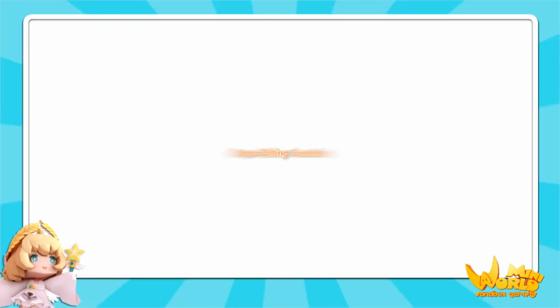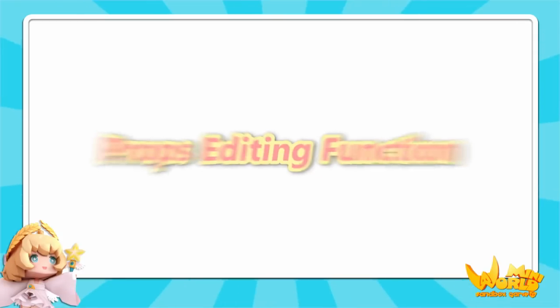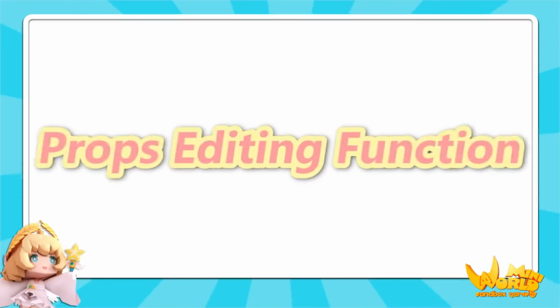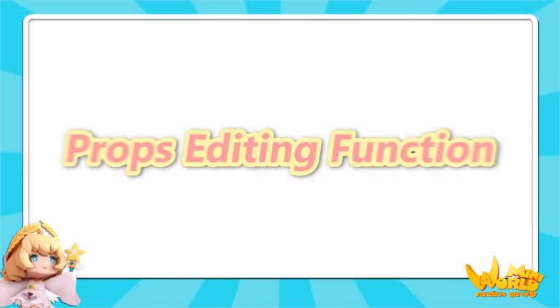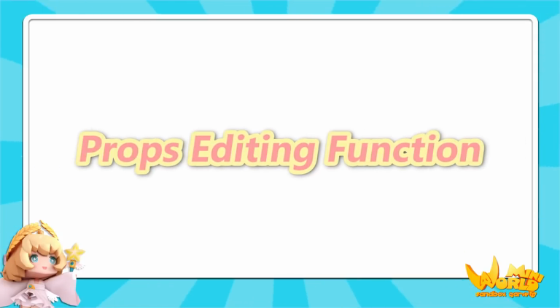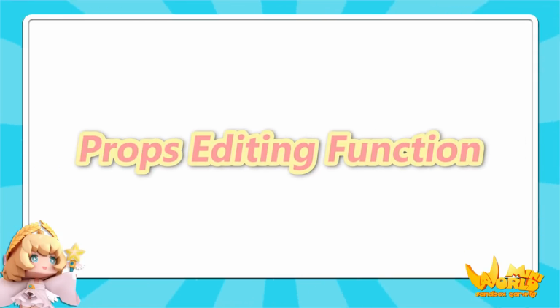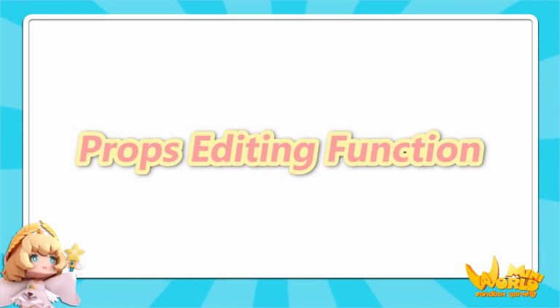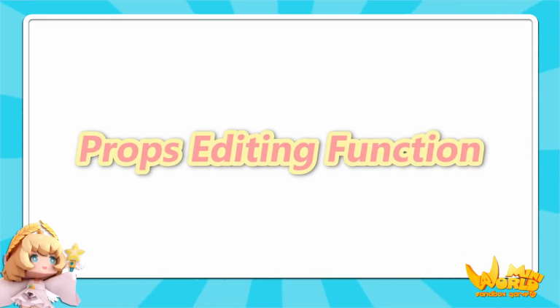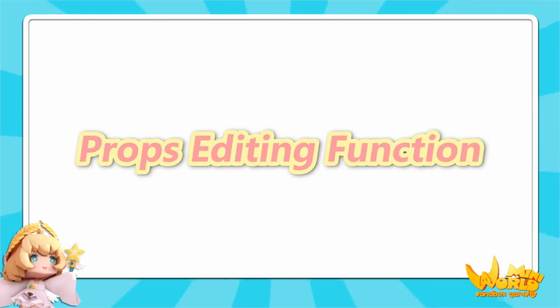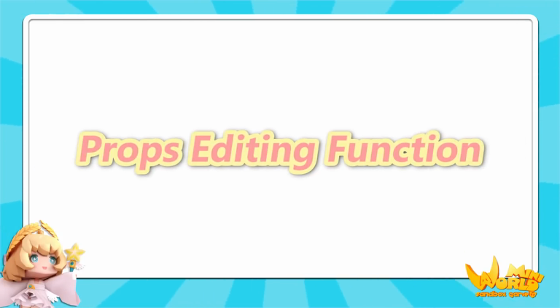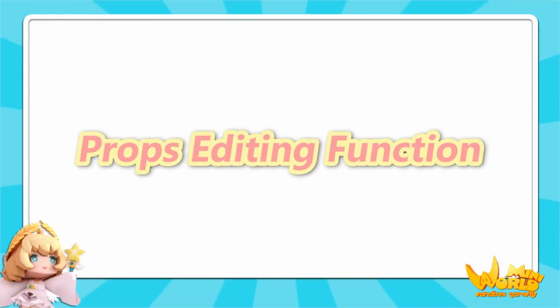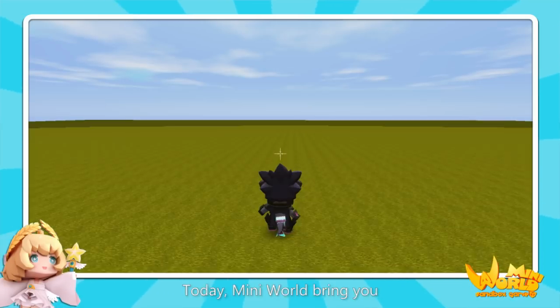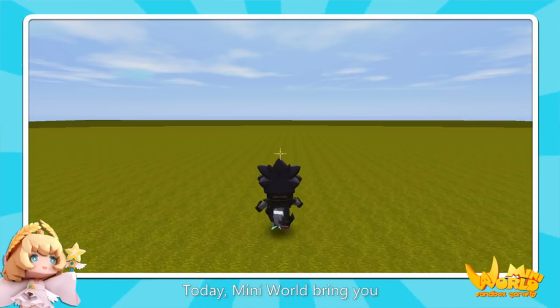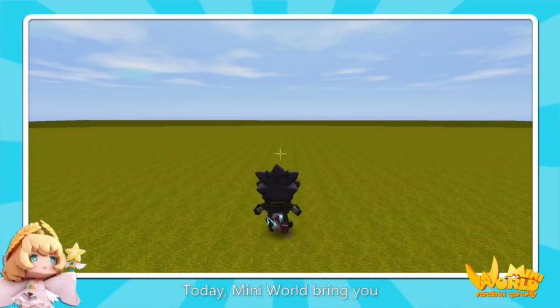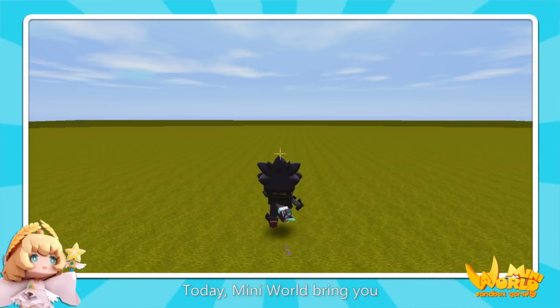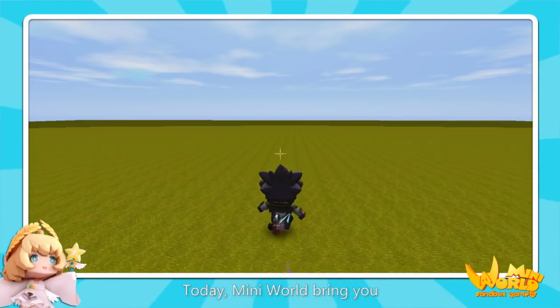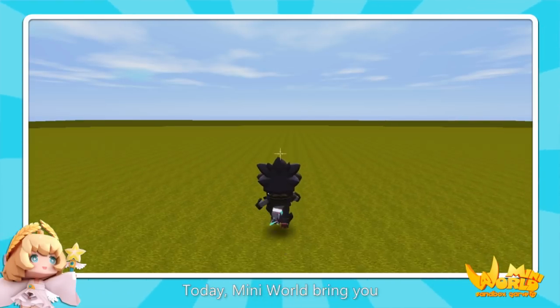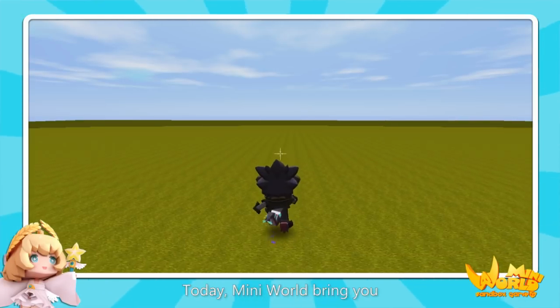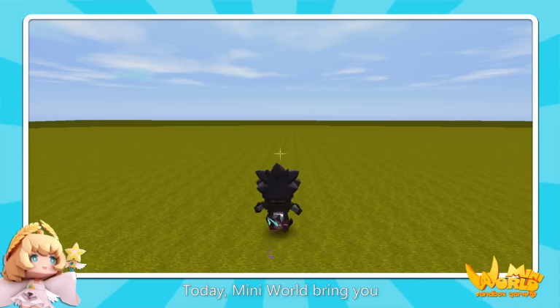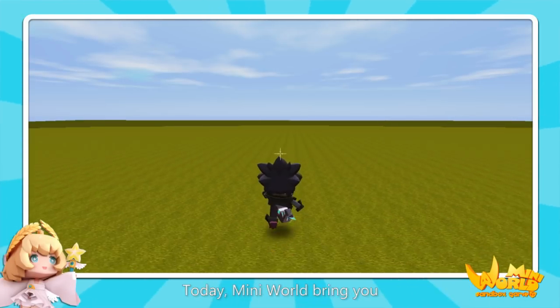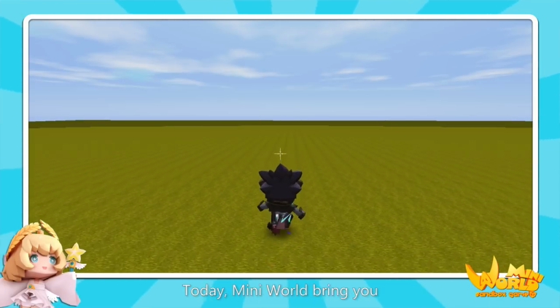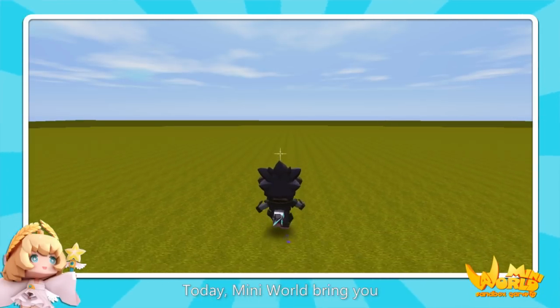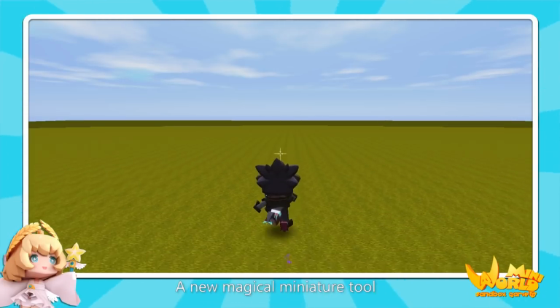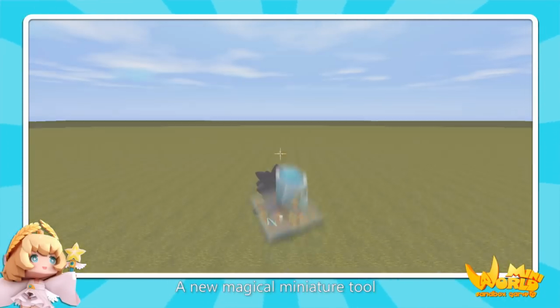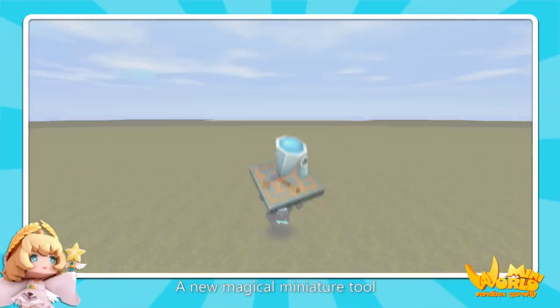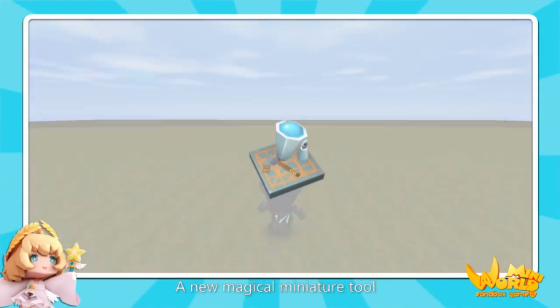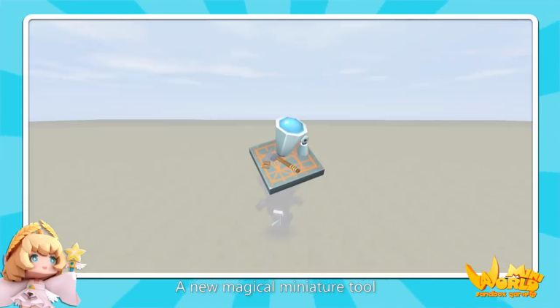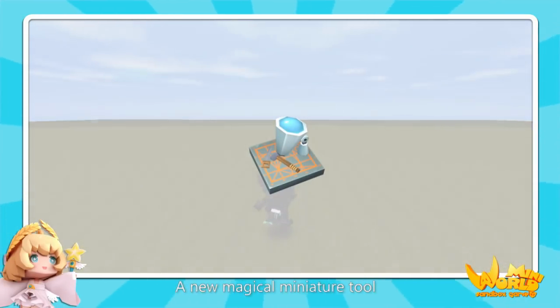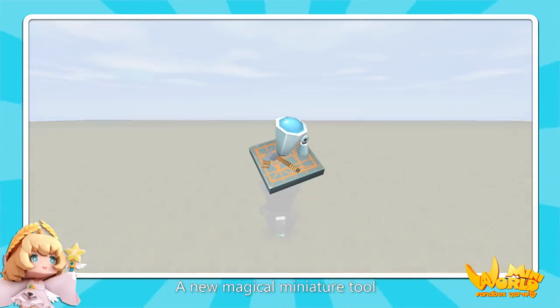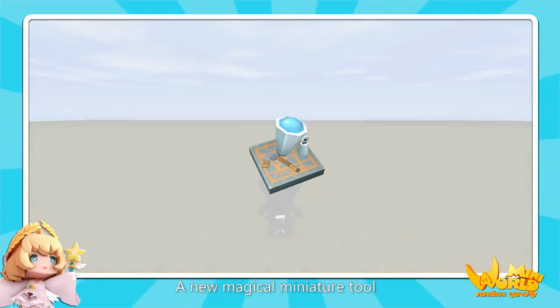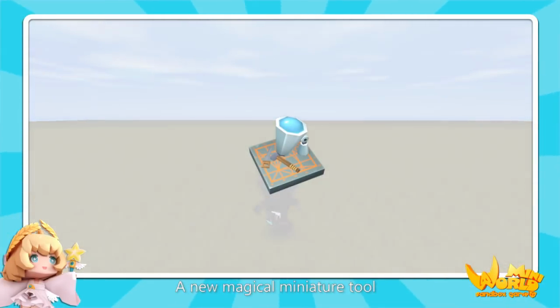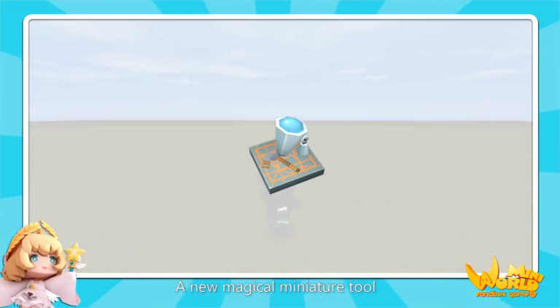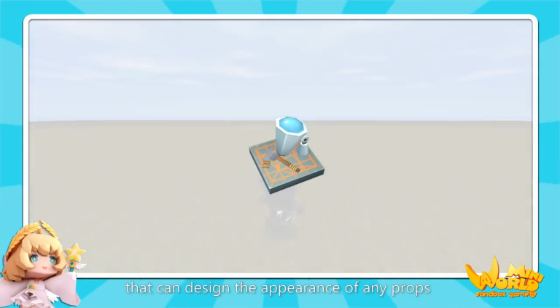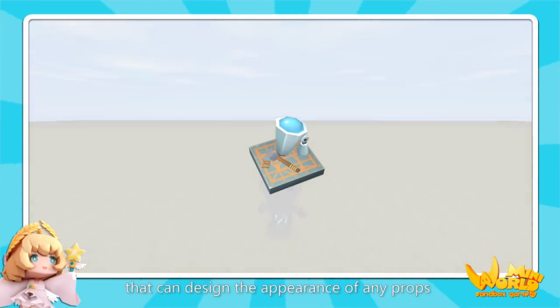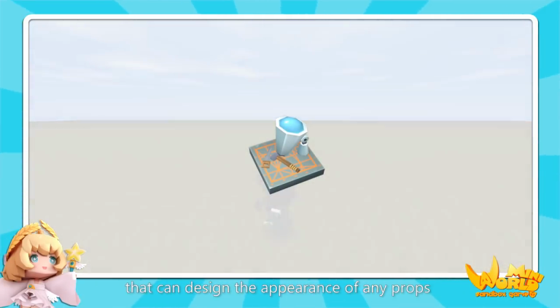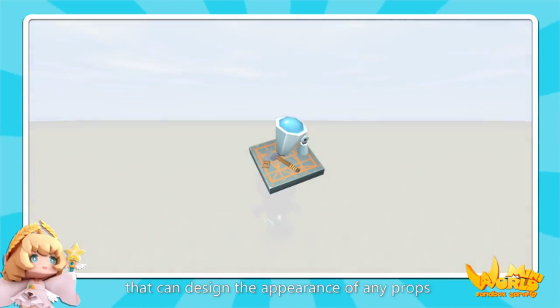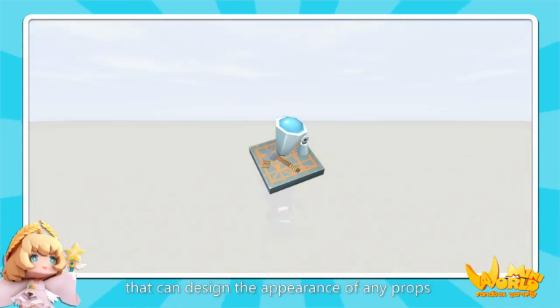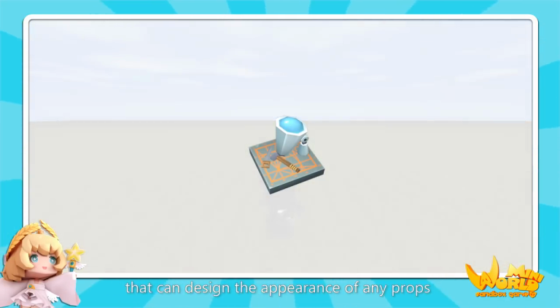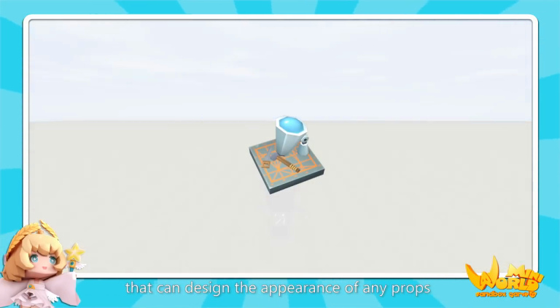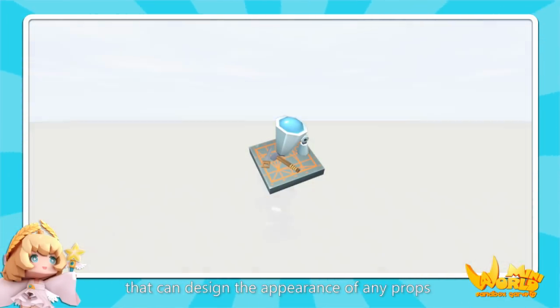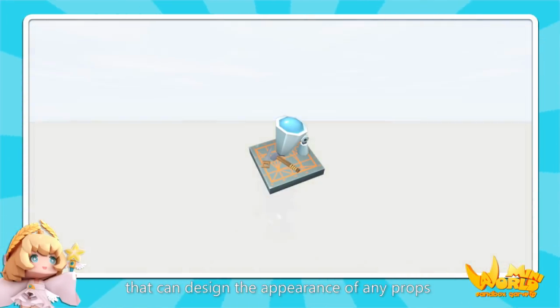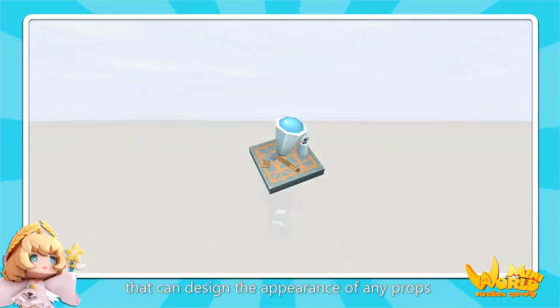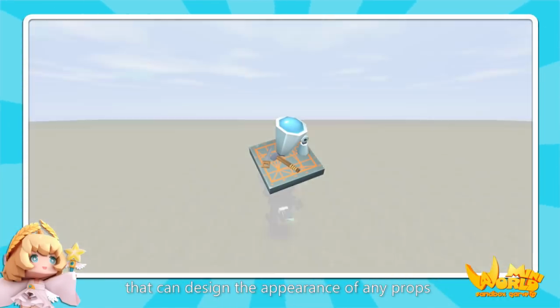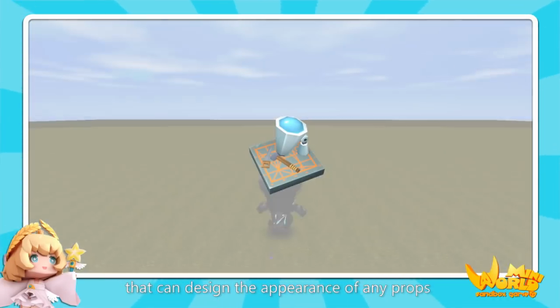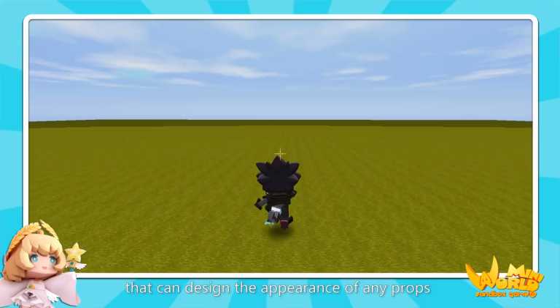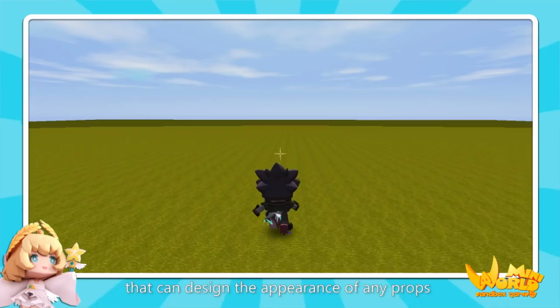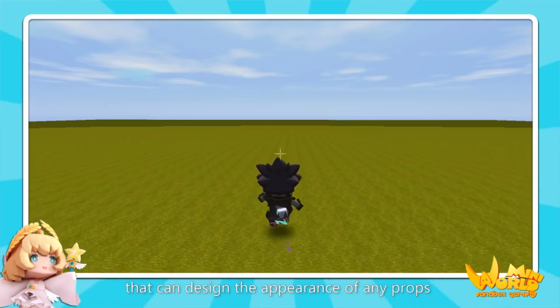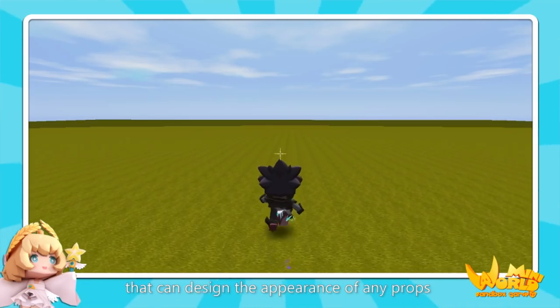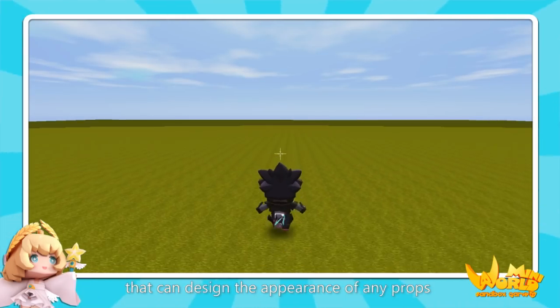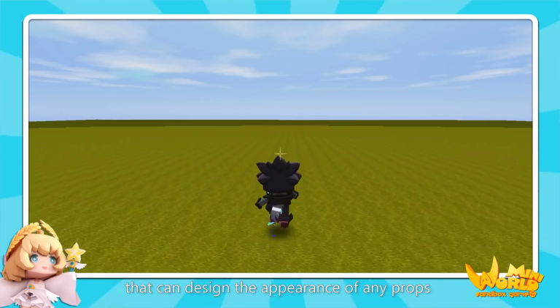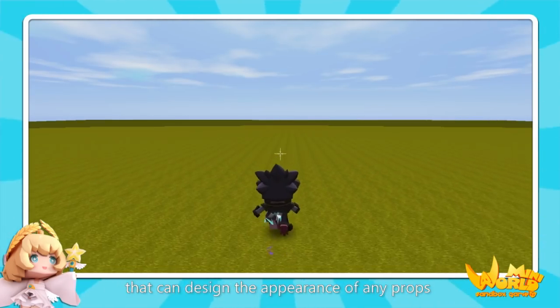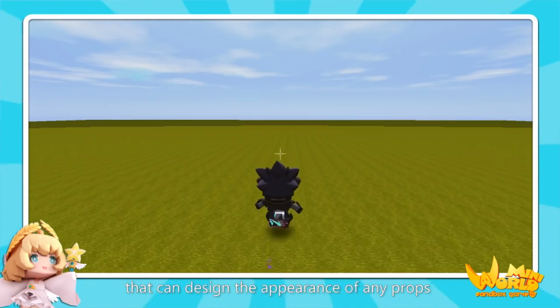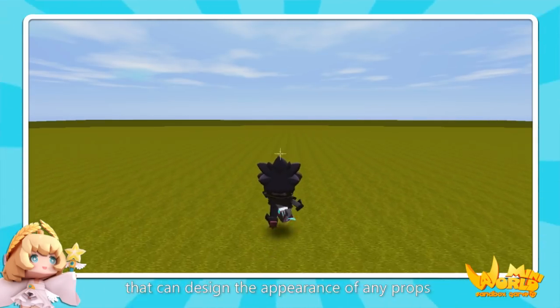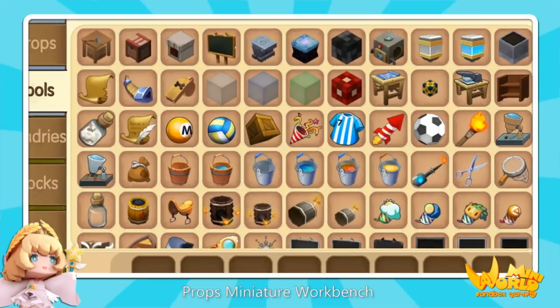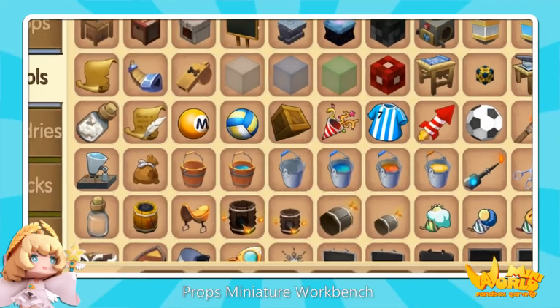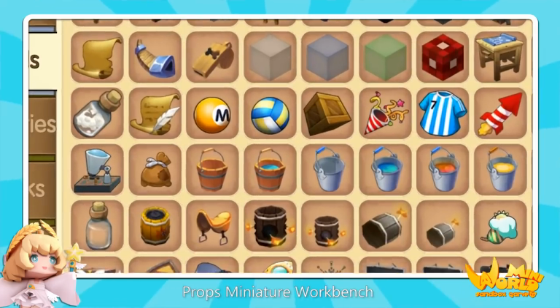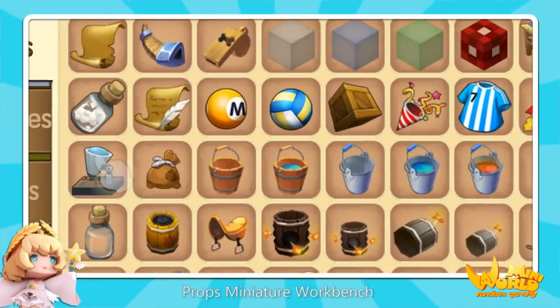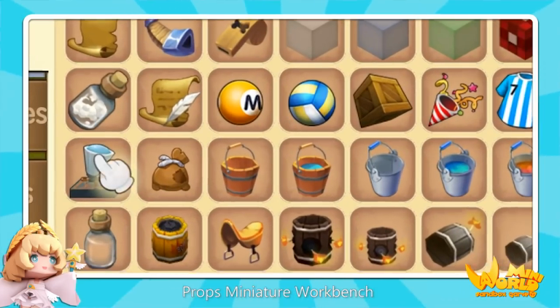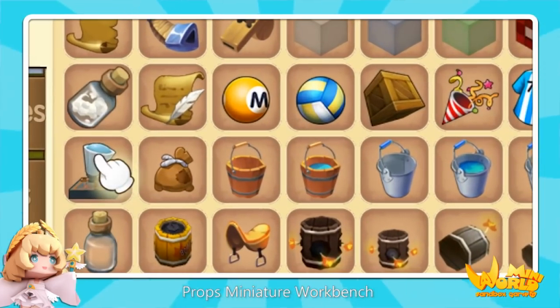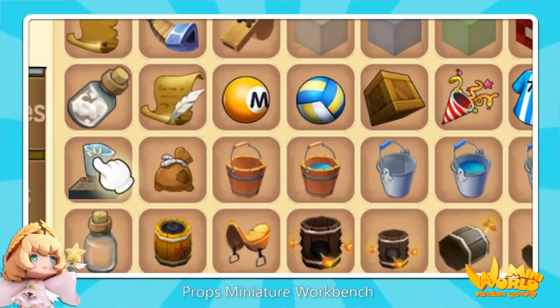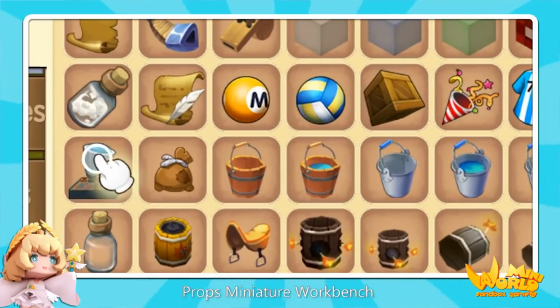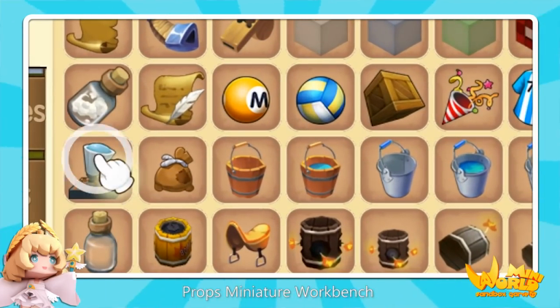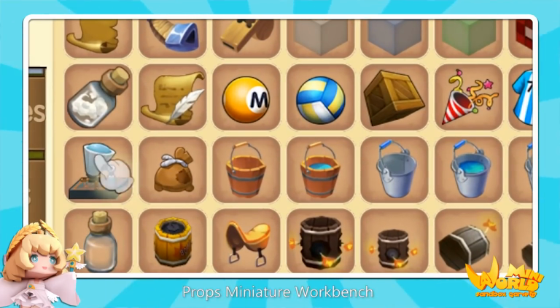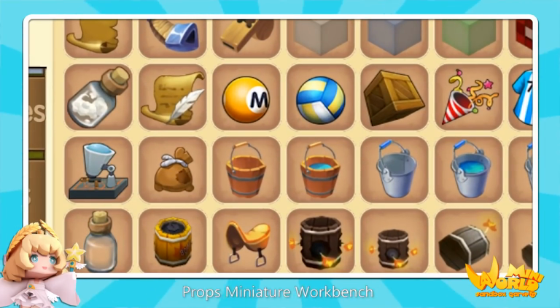Probs editing function. Today, Mini World brings you a new magical miniature tool that can design the appearance of any probes — the Probs miniature workbench.